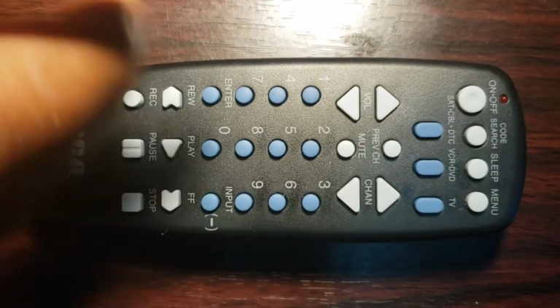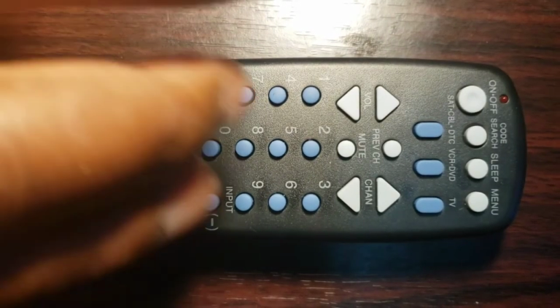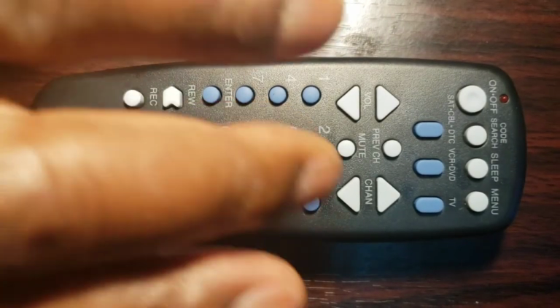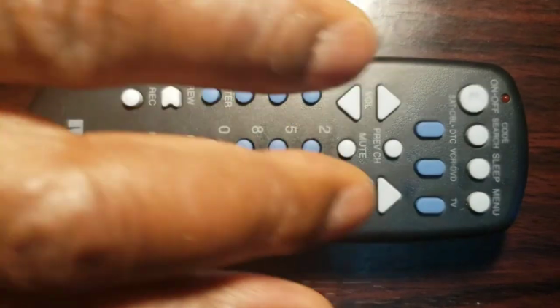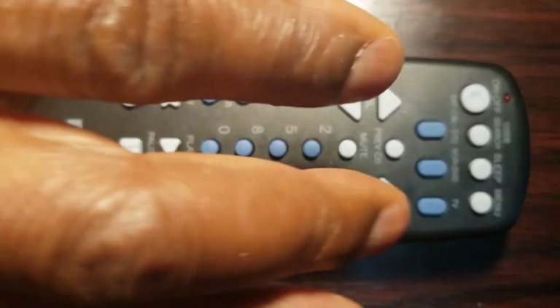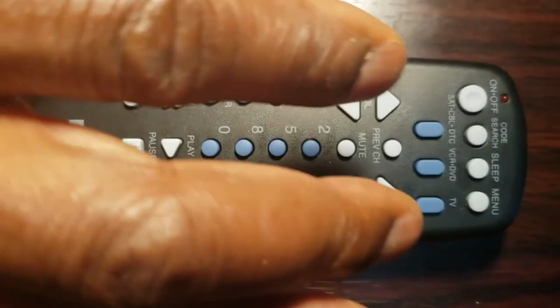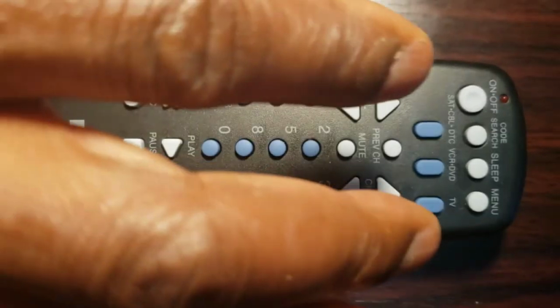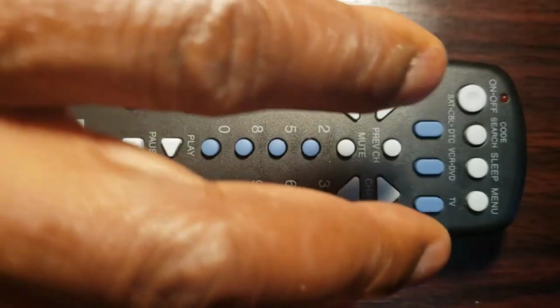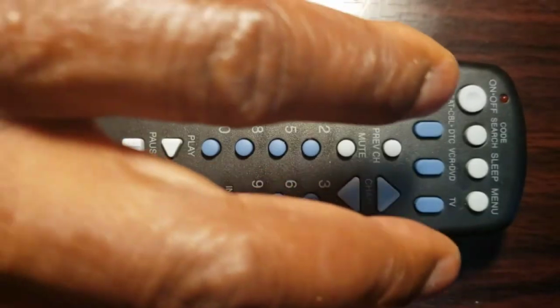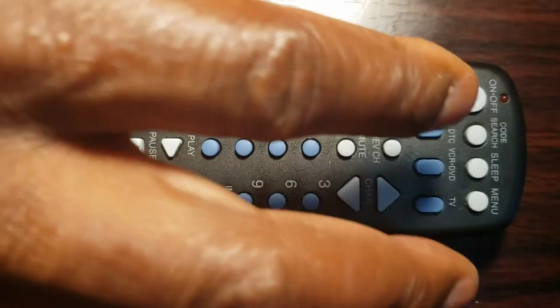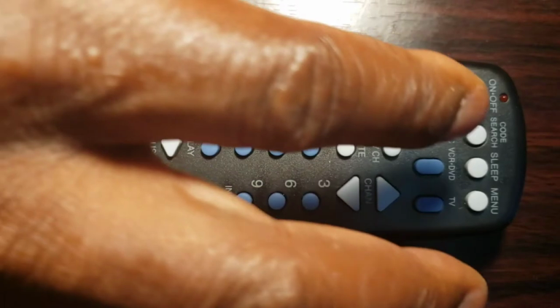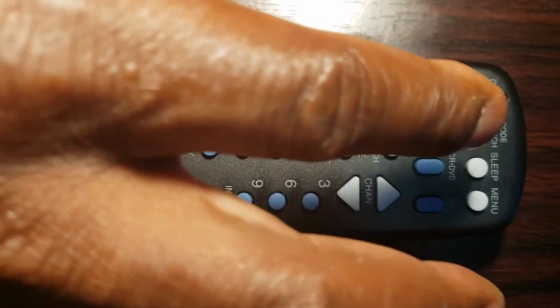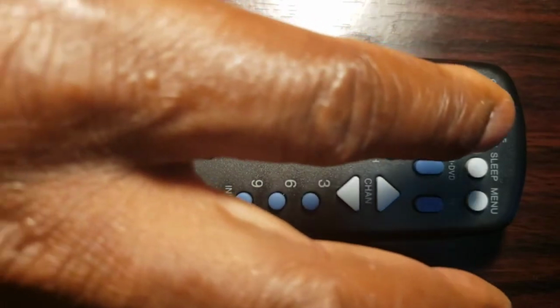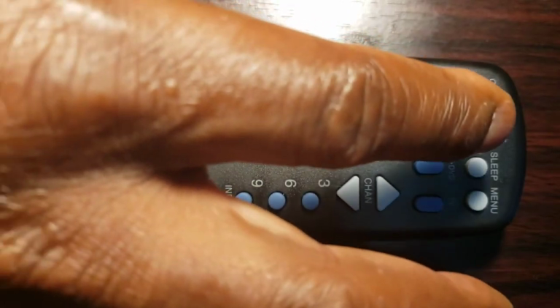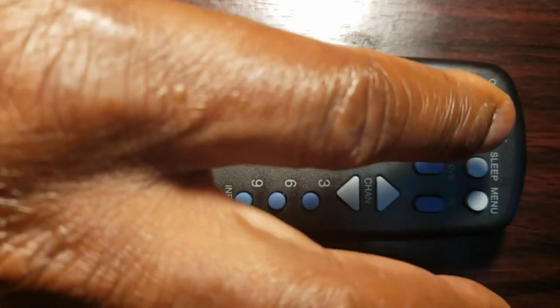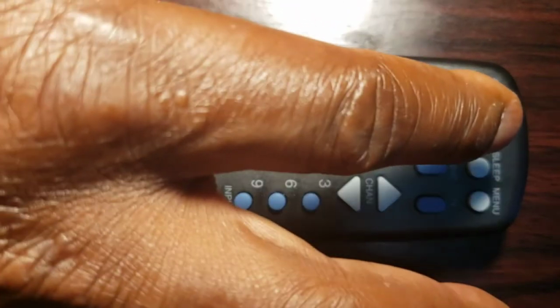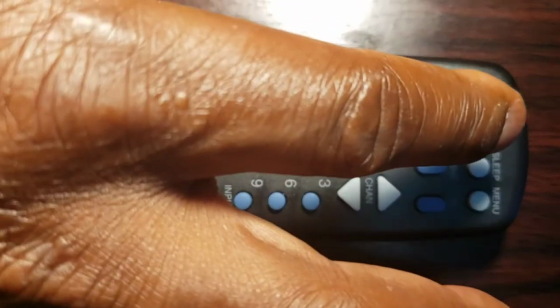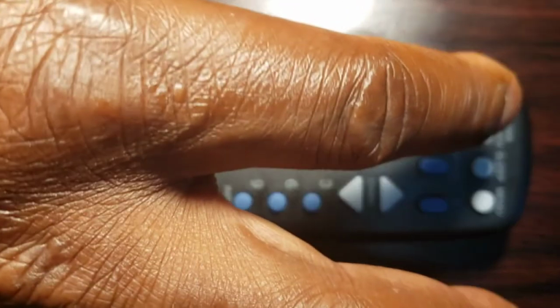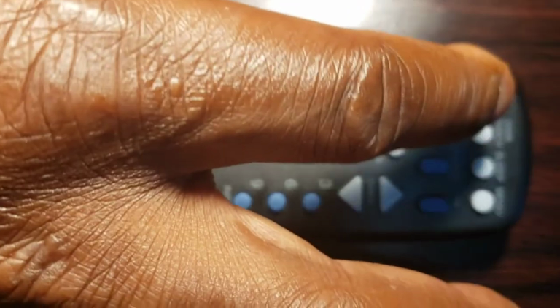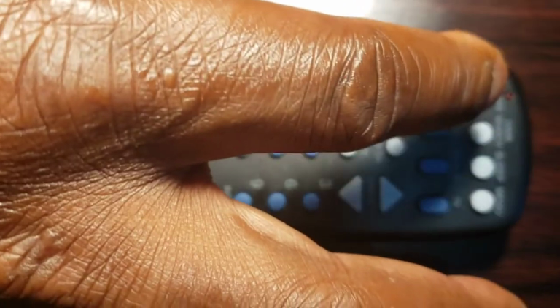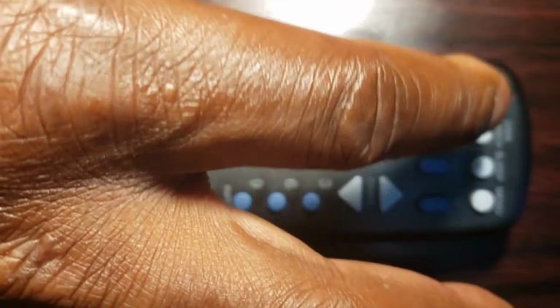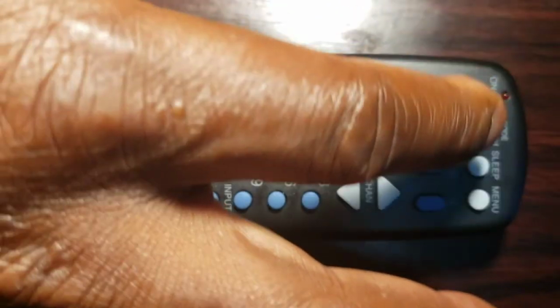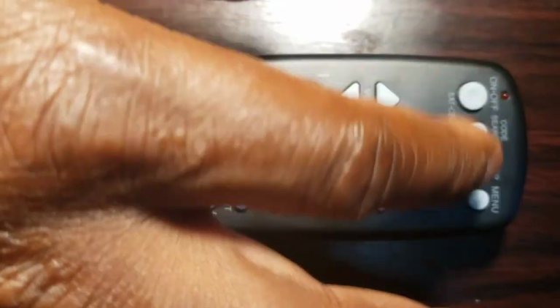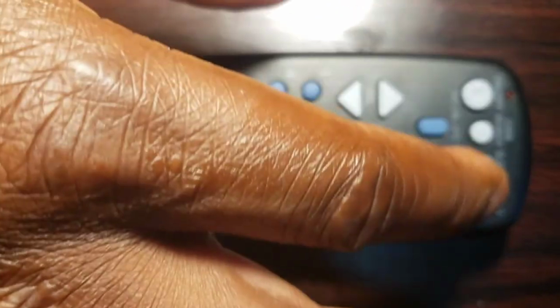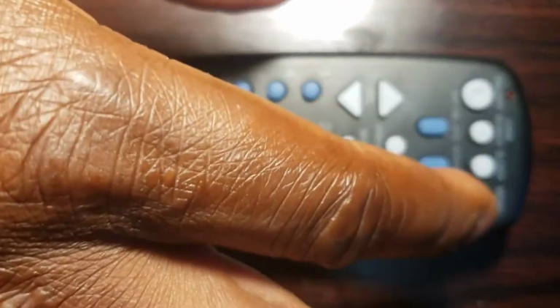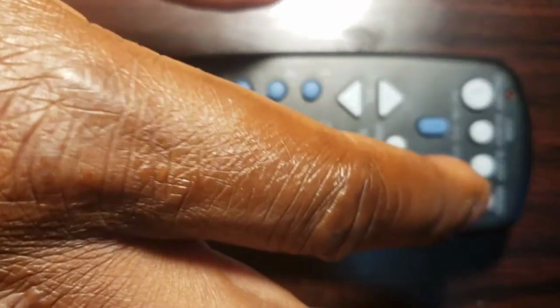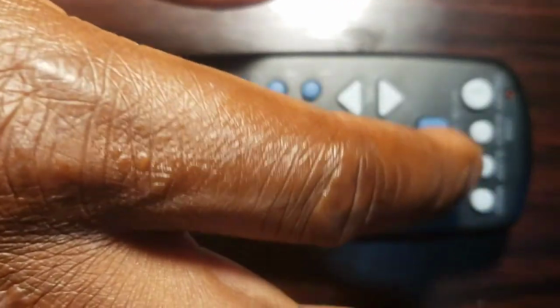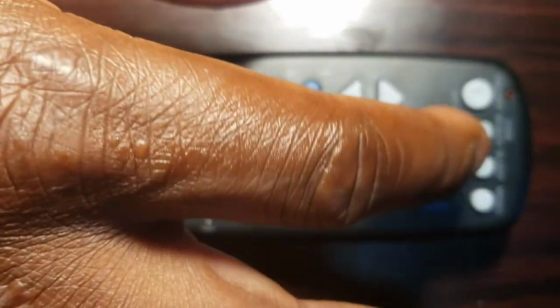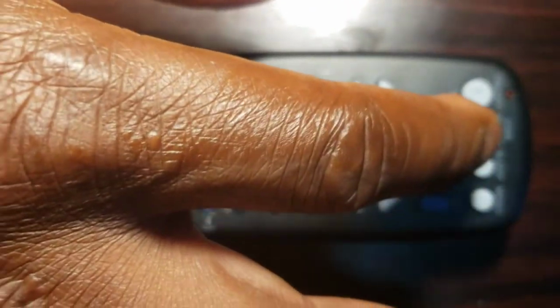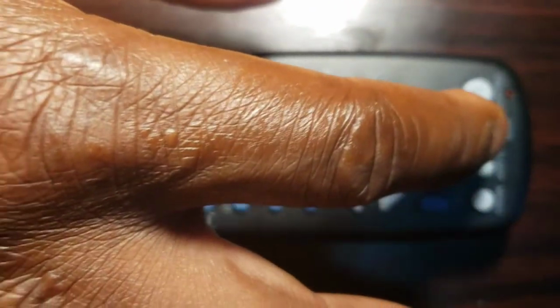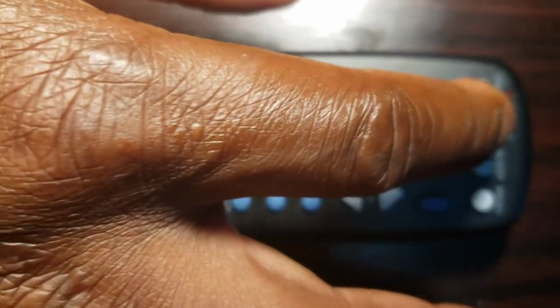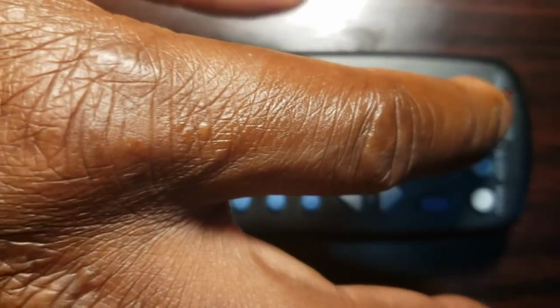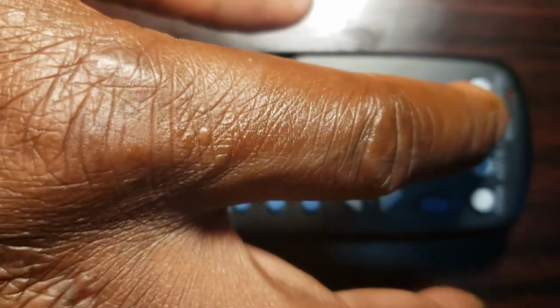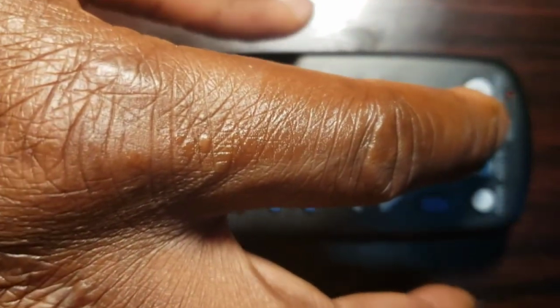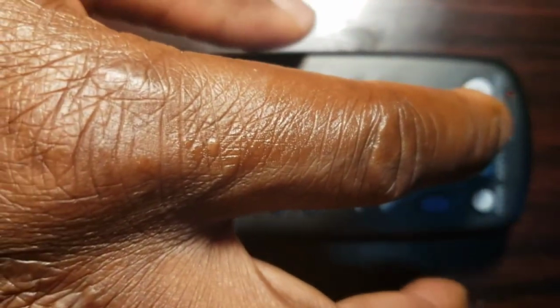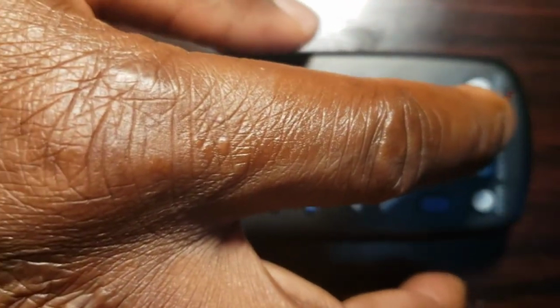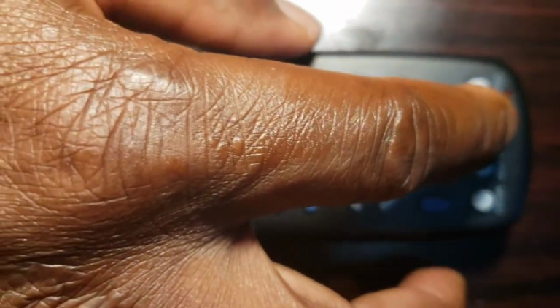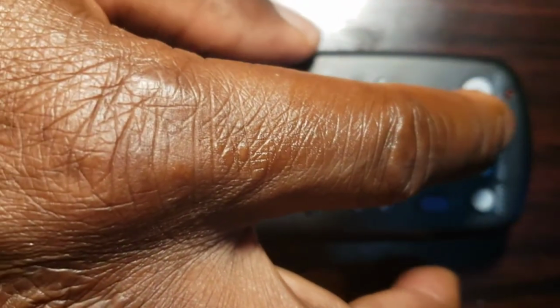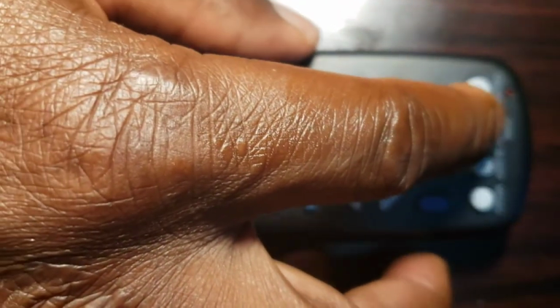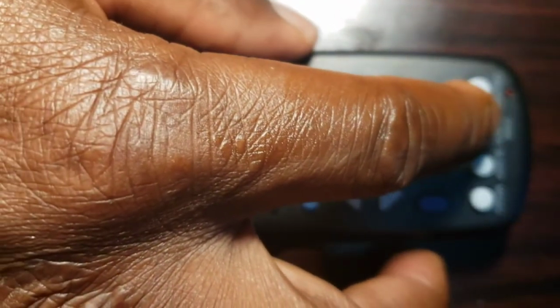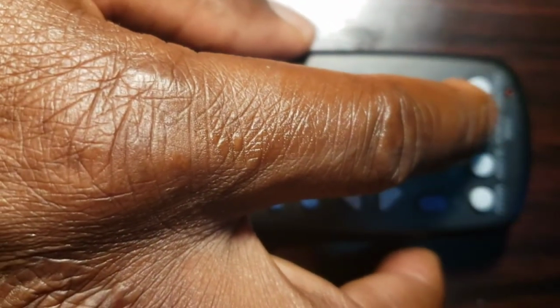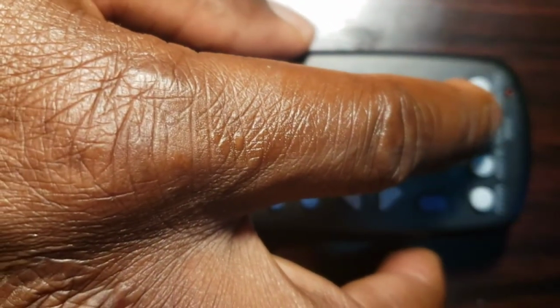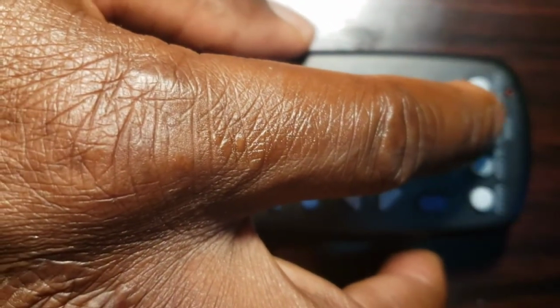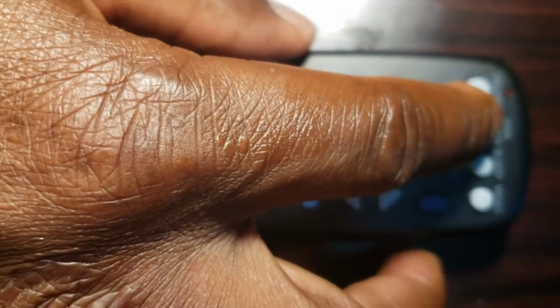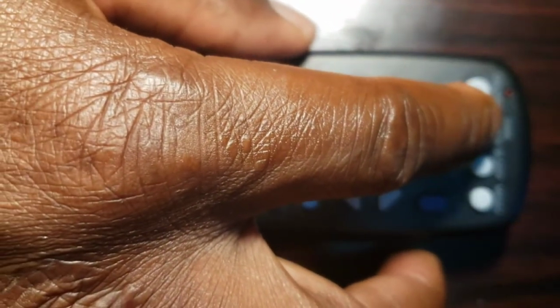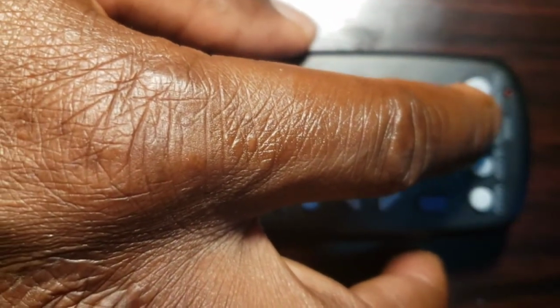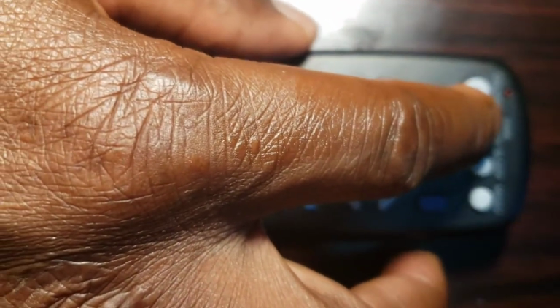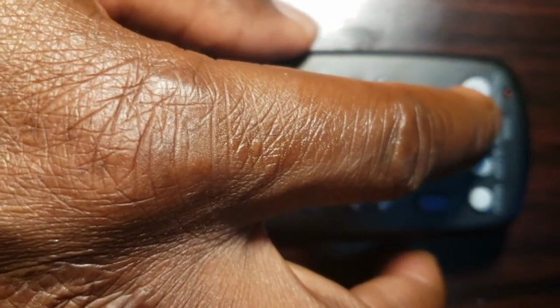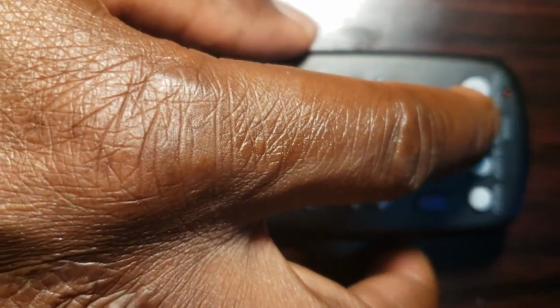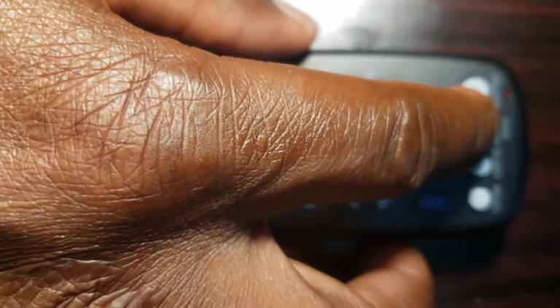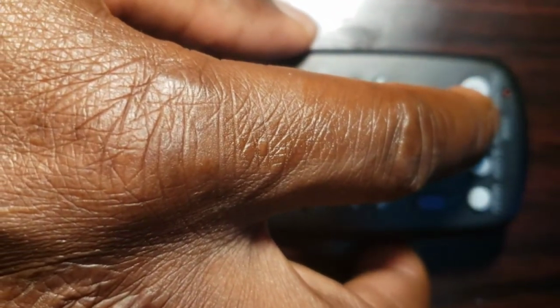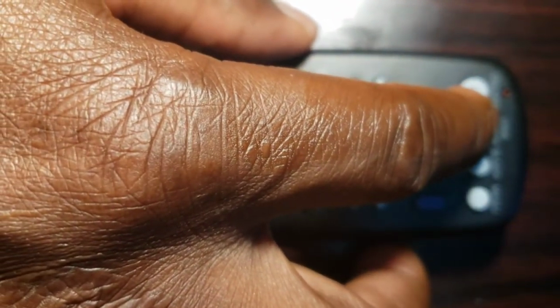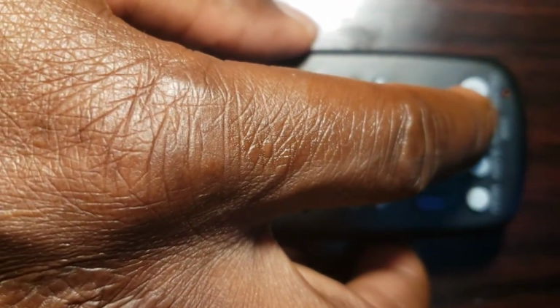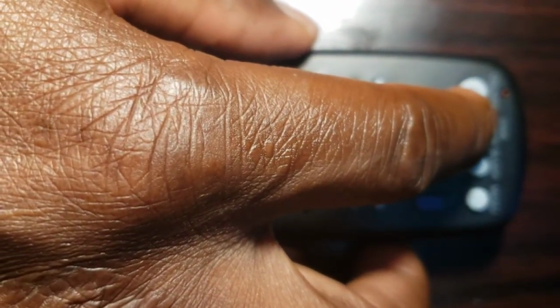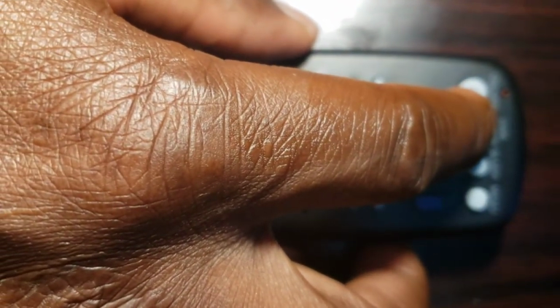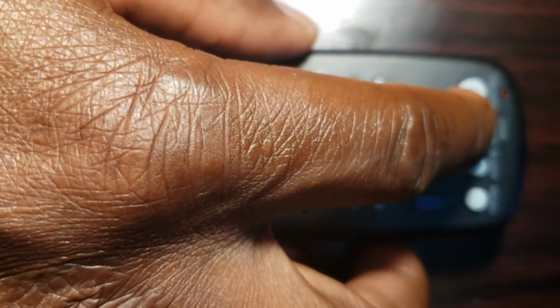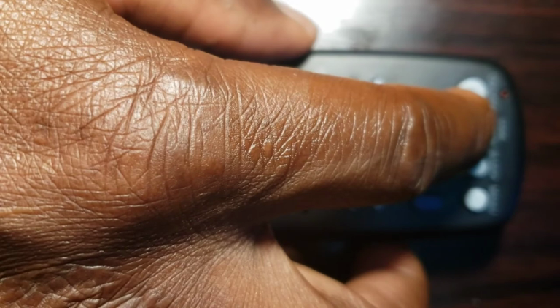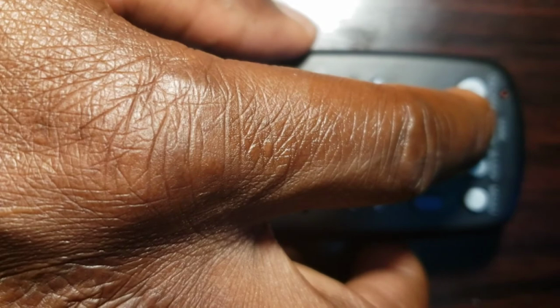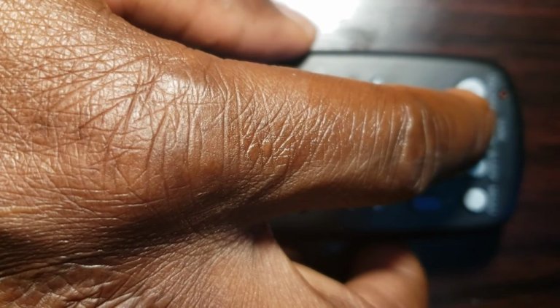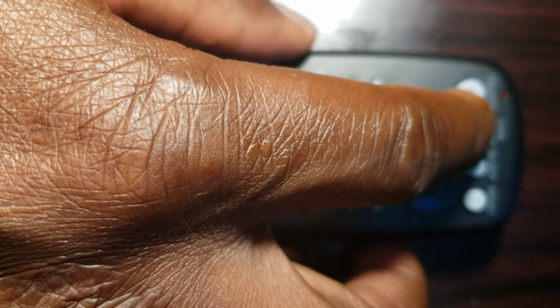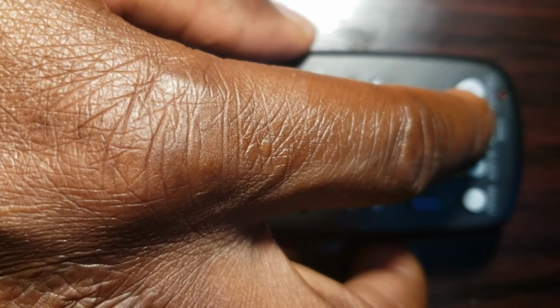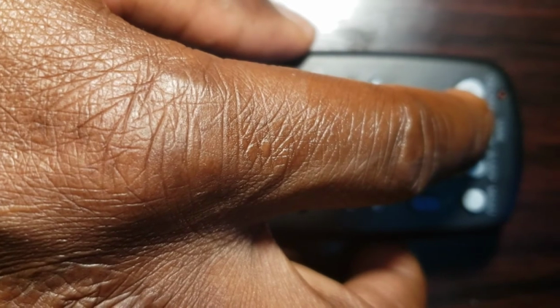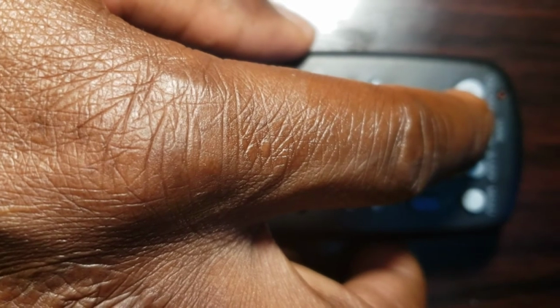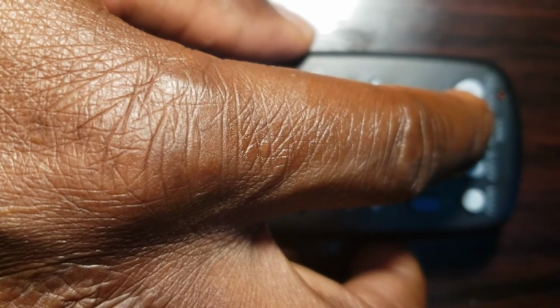Step 2: press and hold the code search key until the indicator light shines. Step 3: release the code search key.